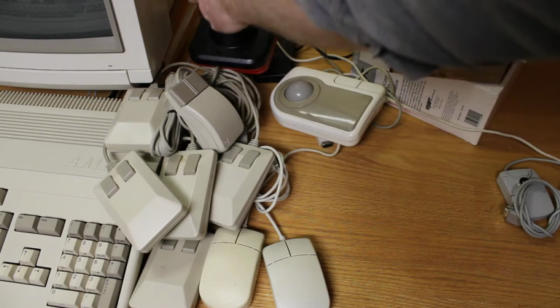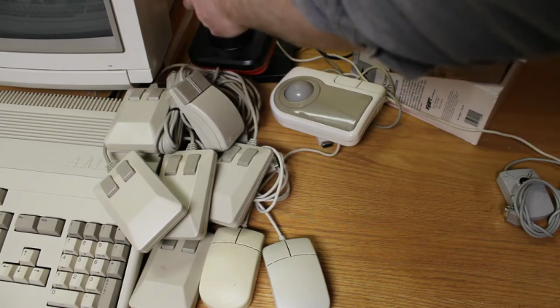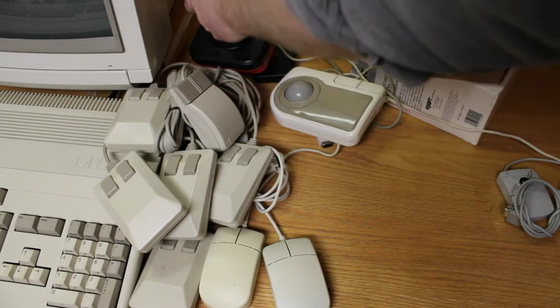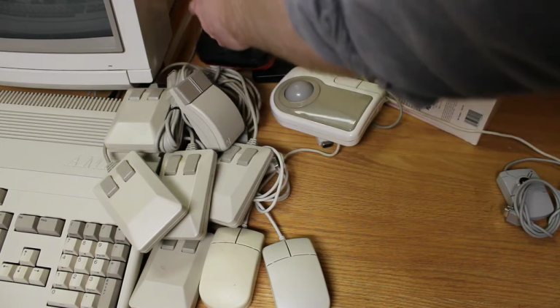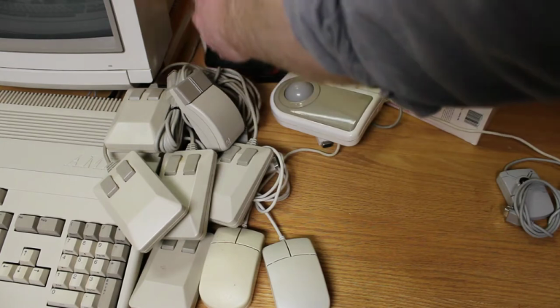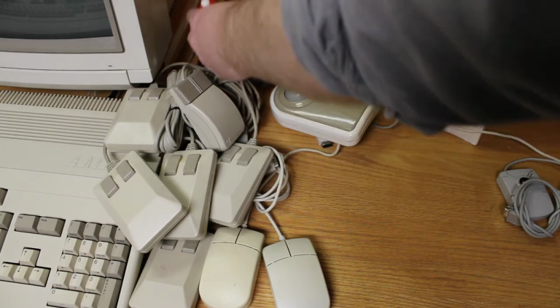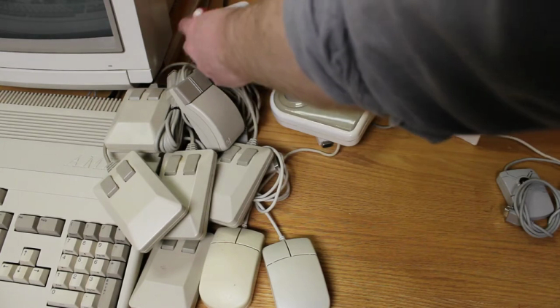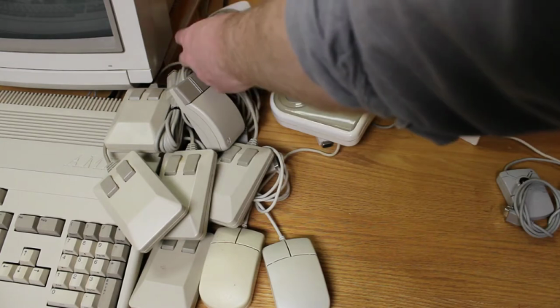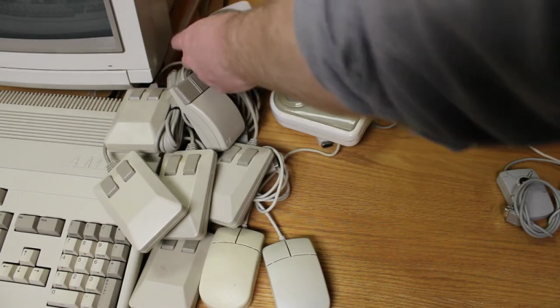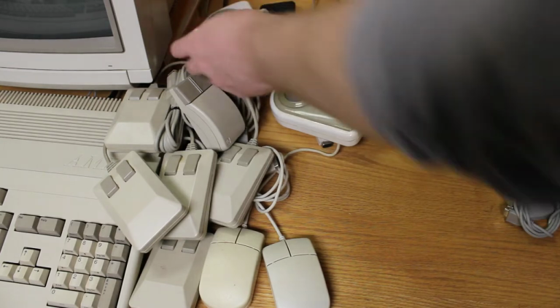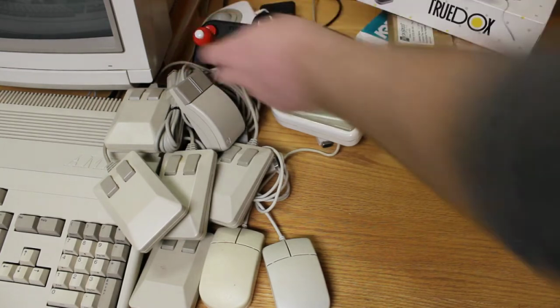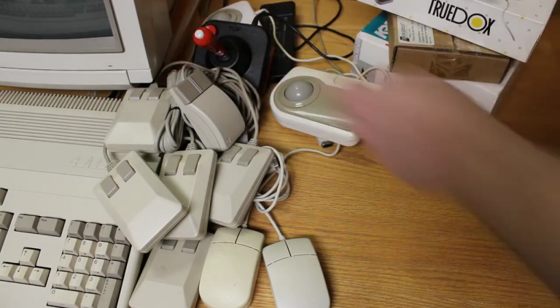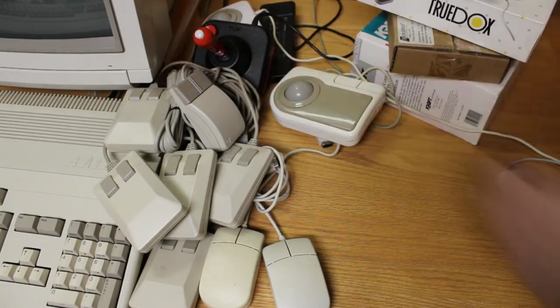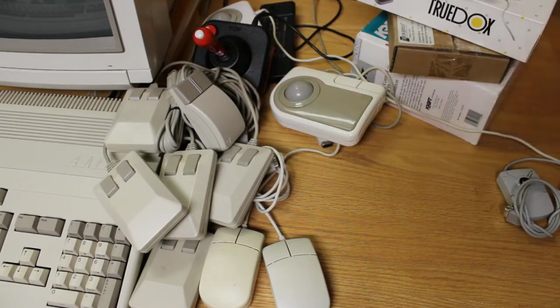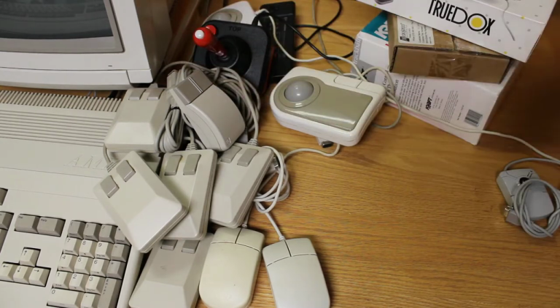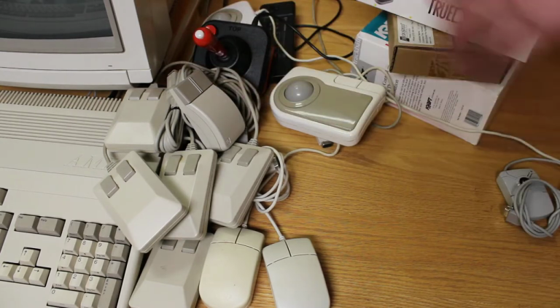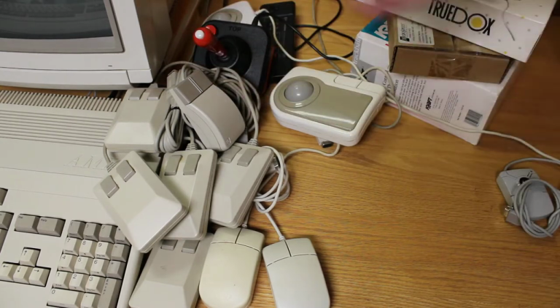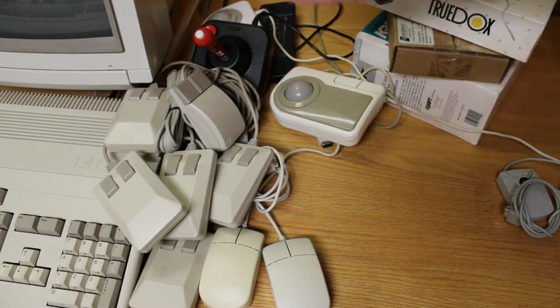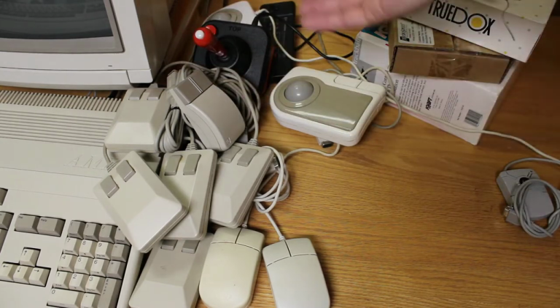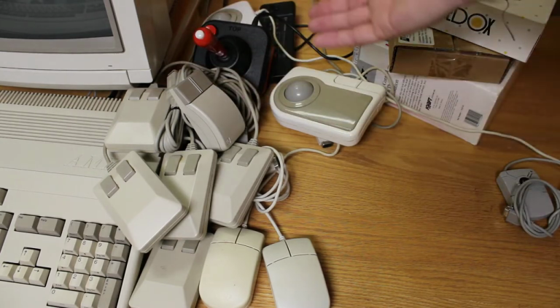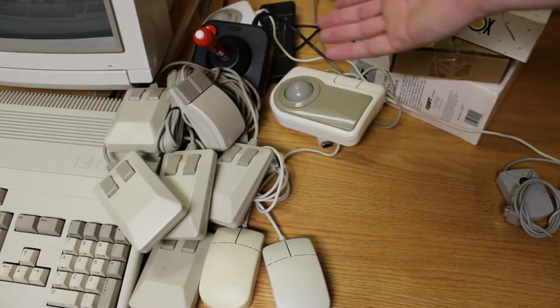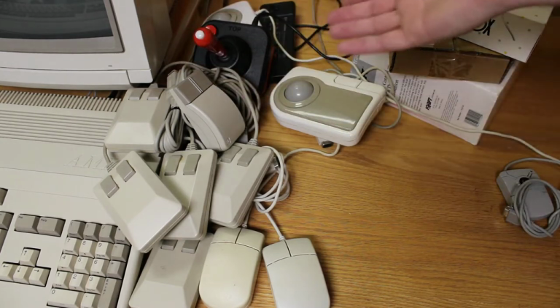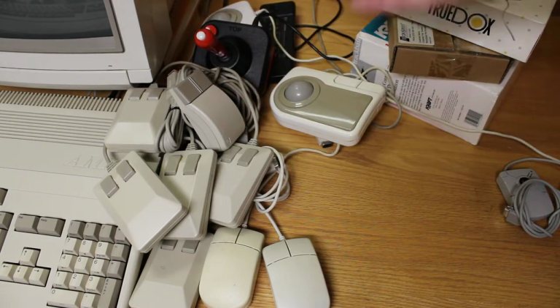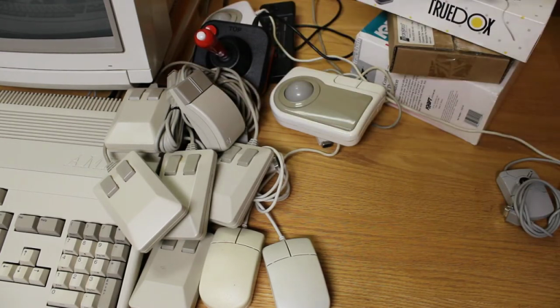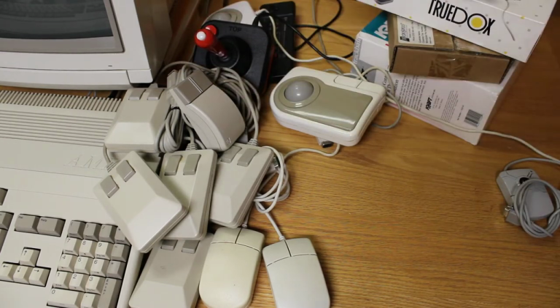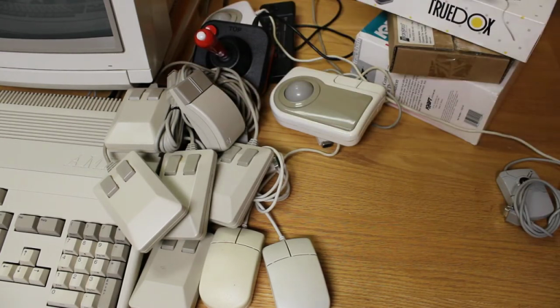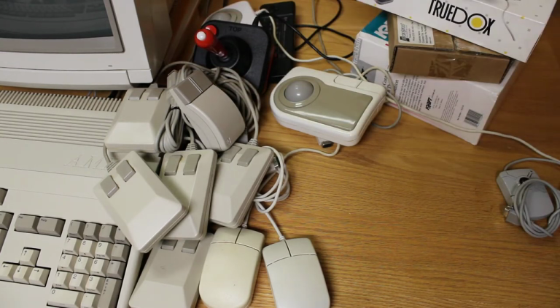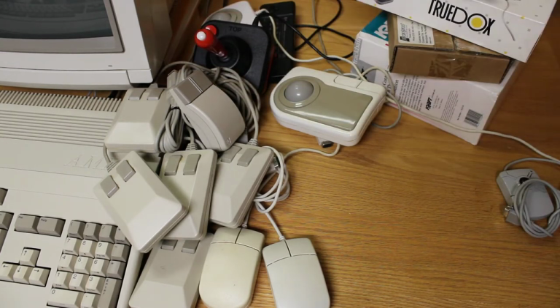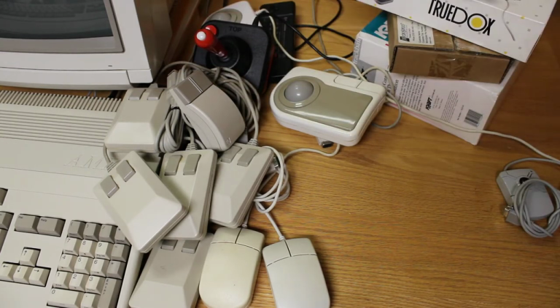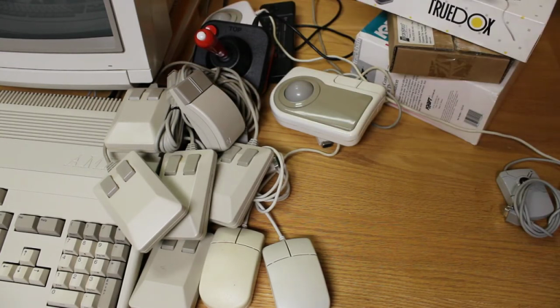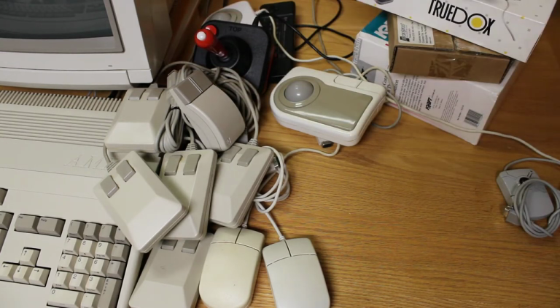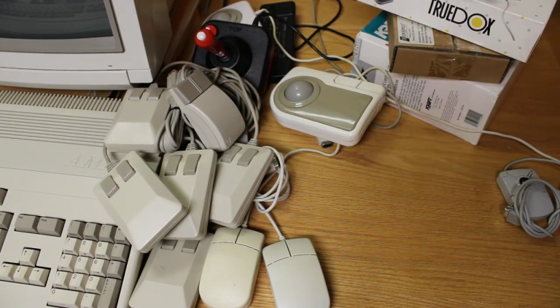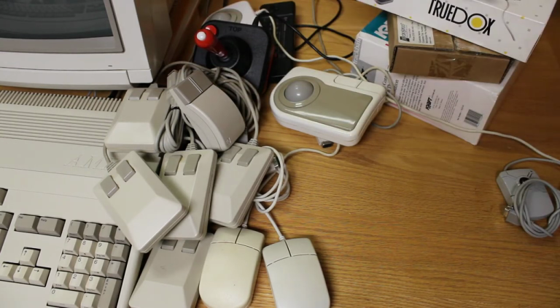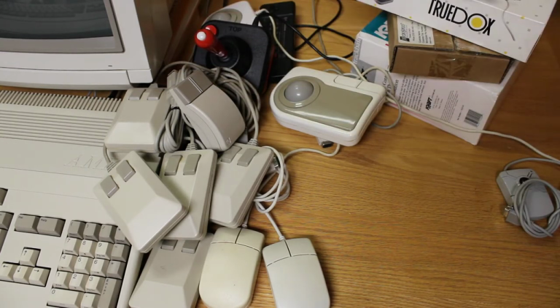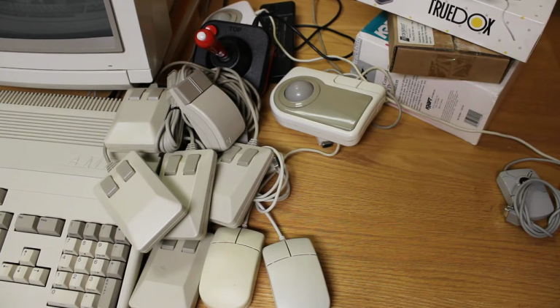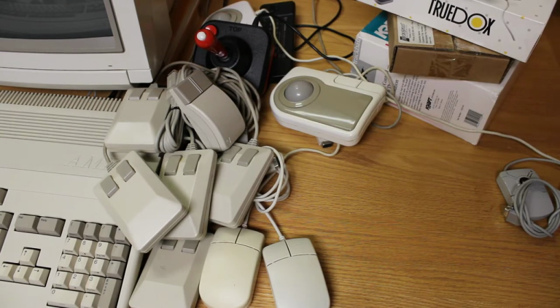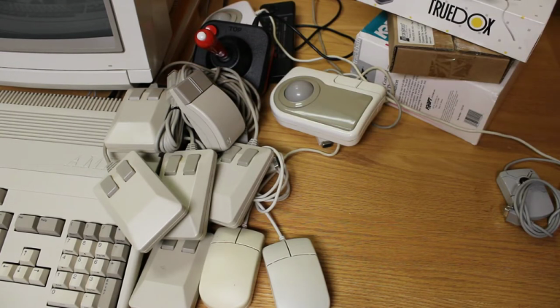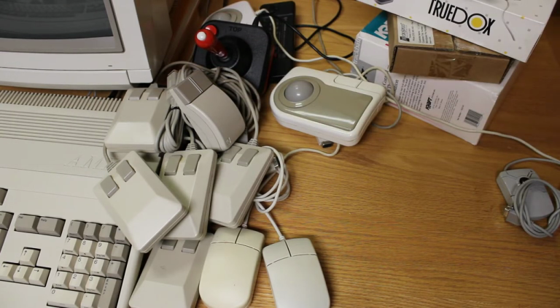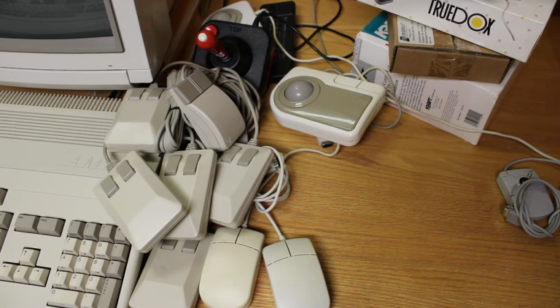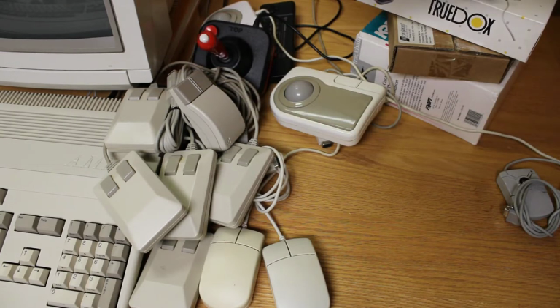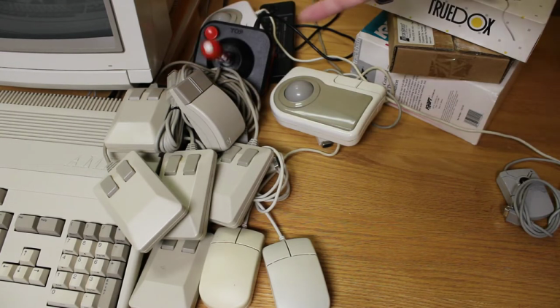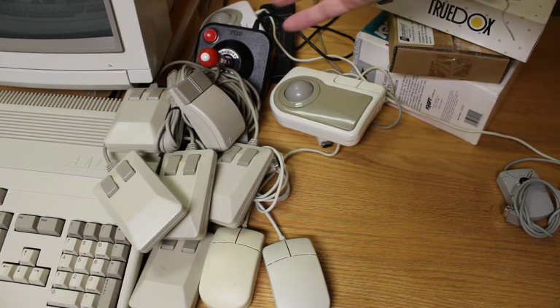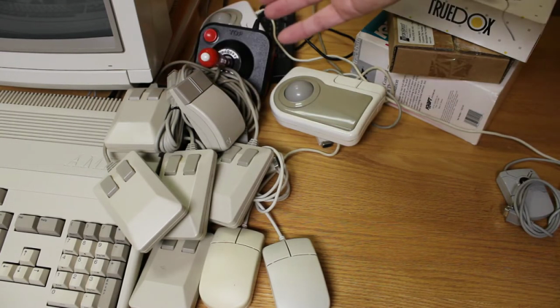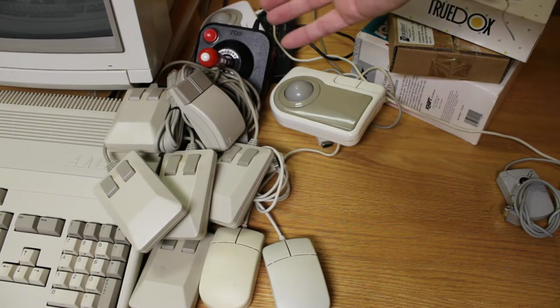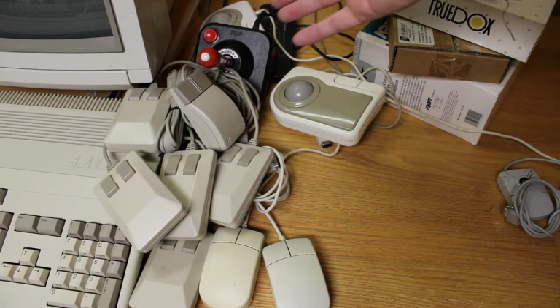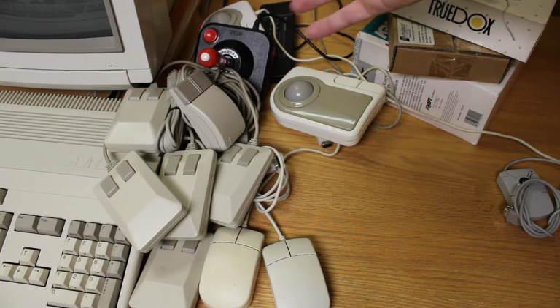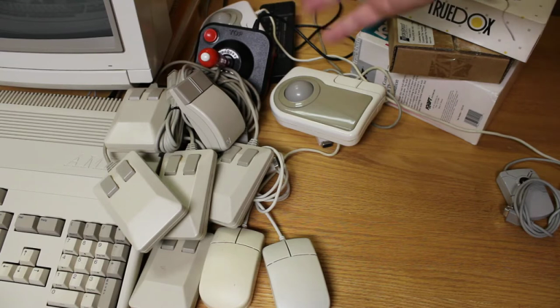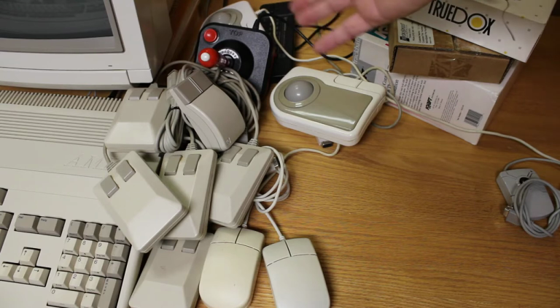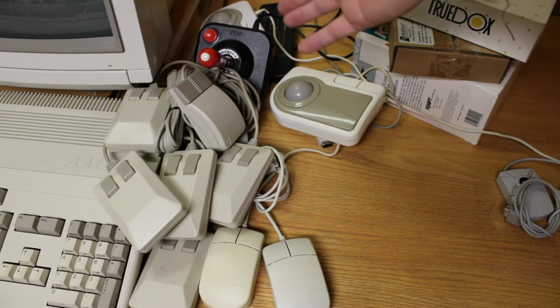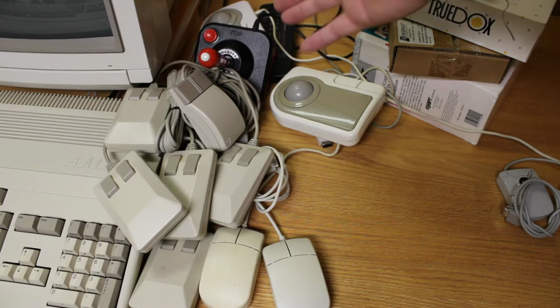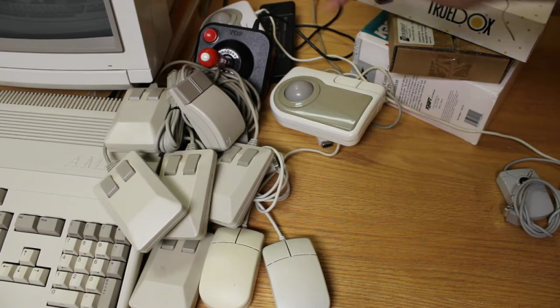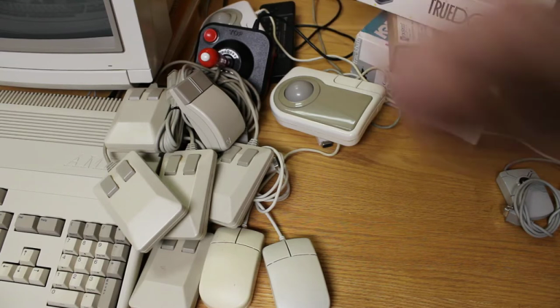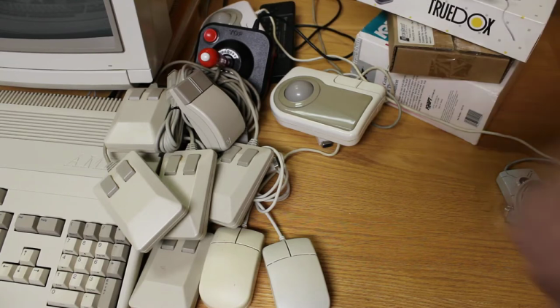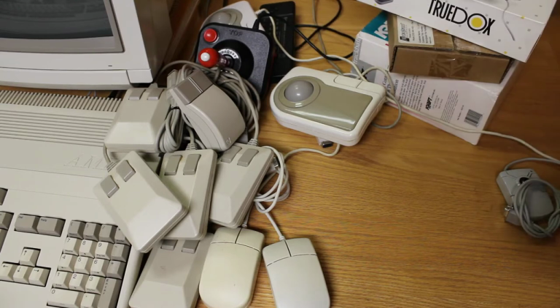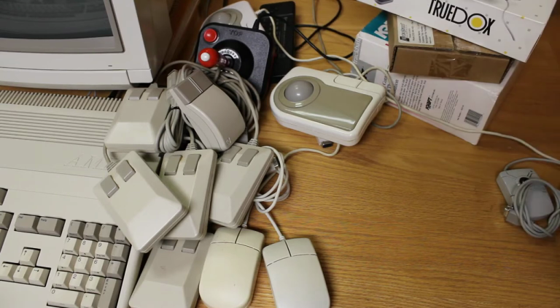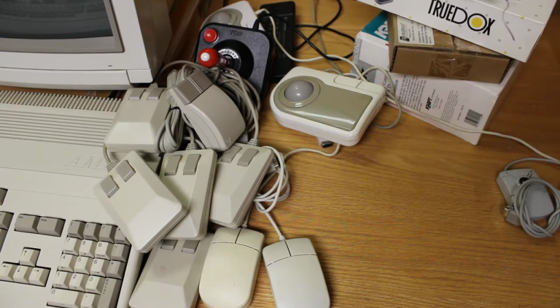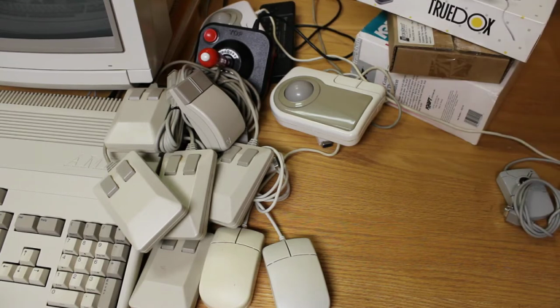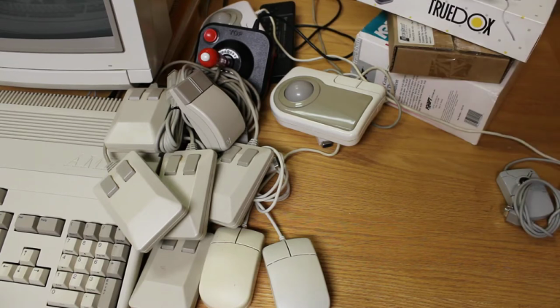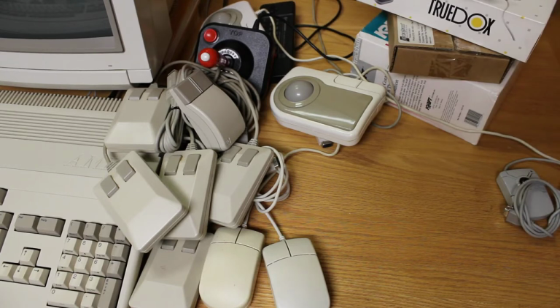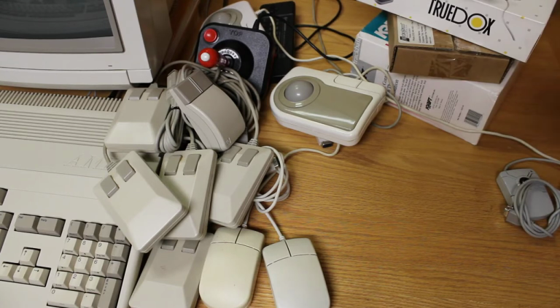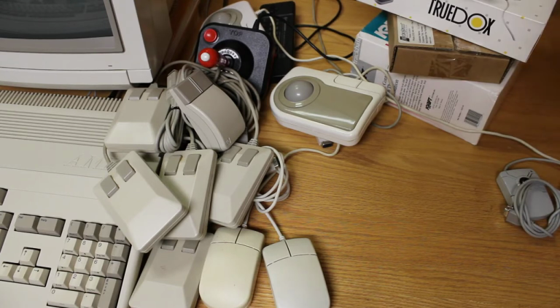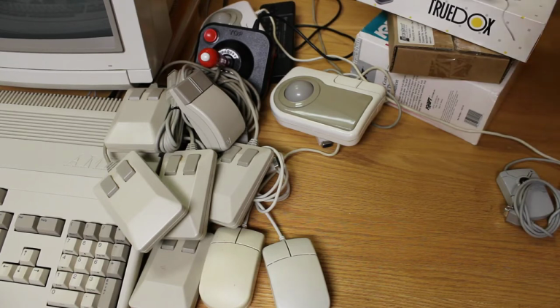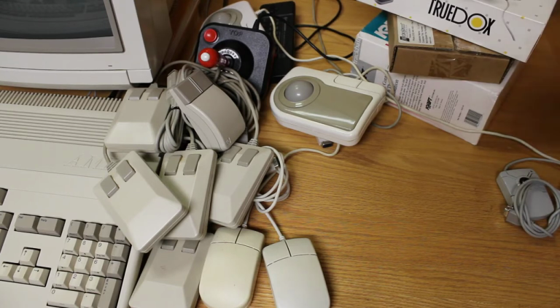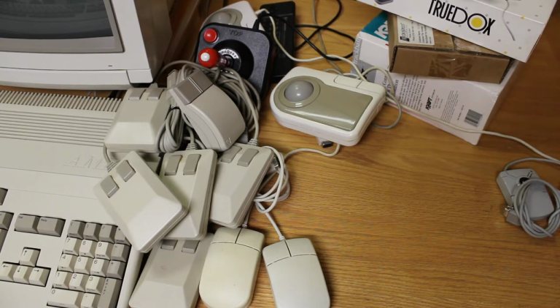I've also got several other joysticks in my collection, and I will feature those as well in a future episode, so stay tuned.